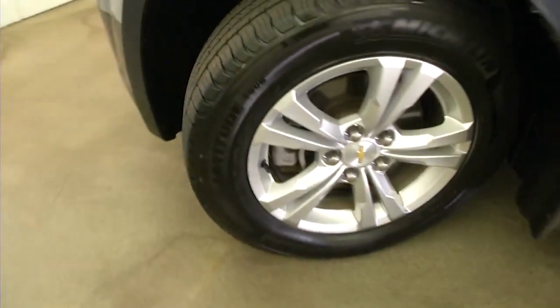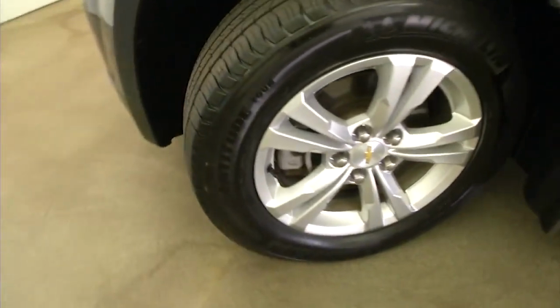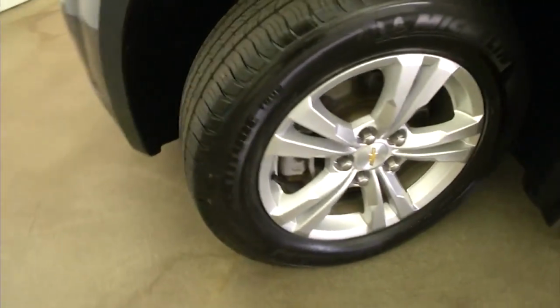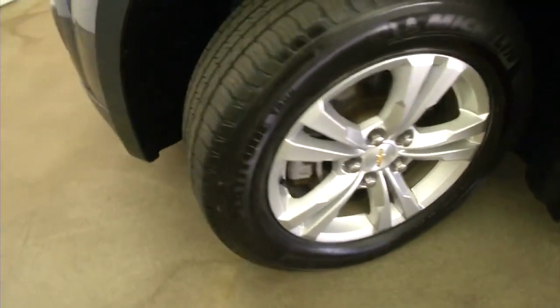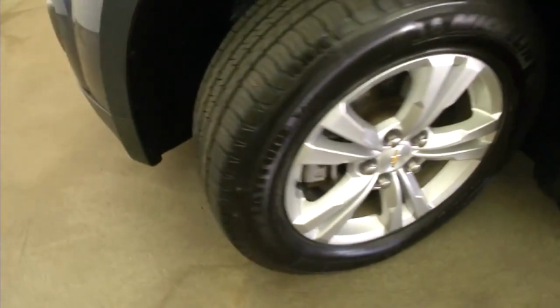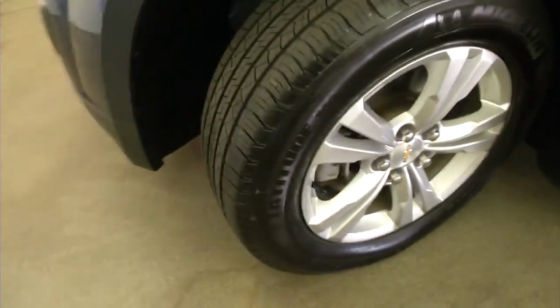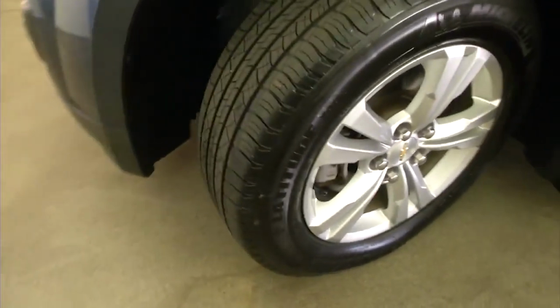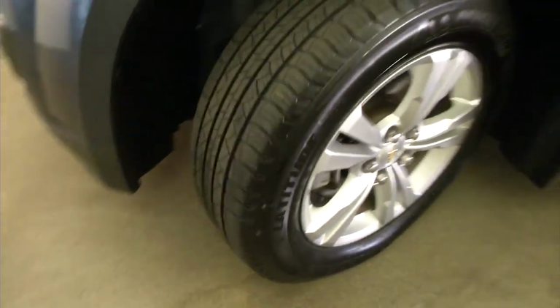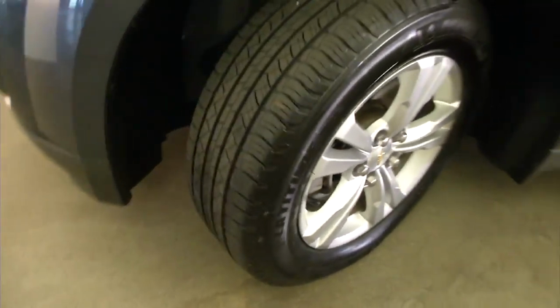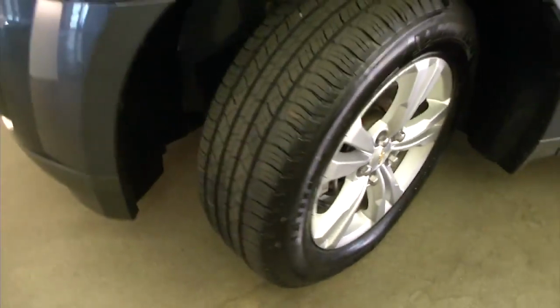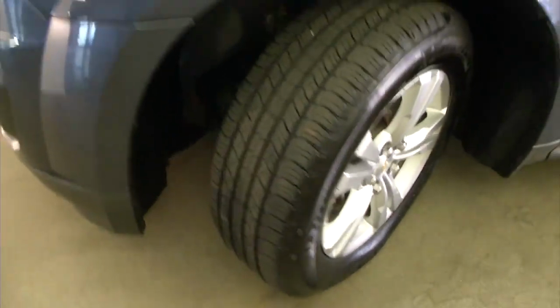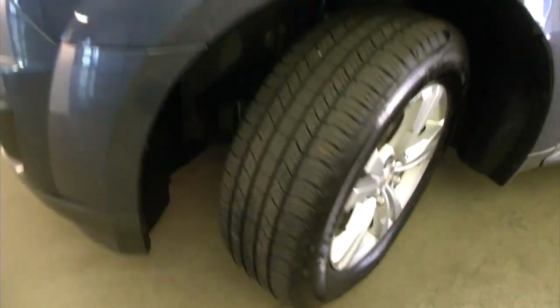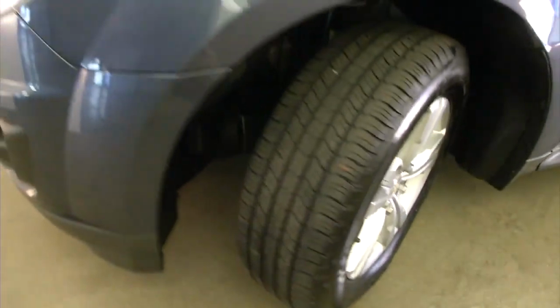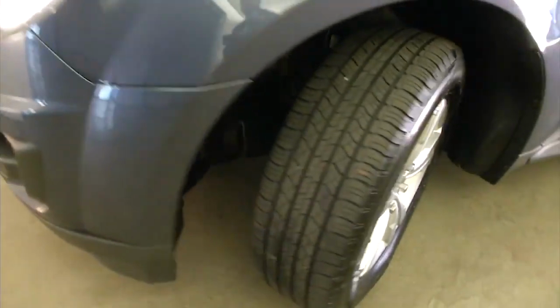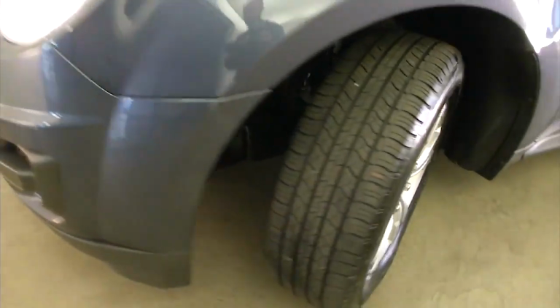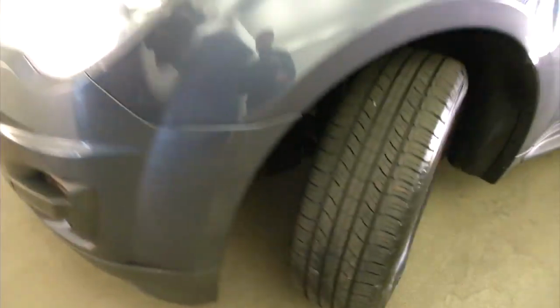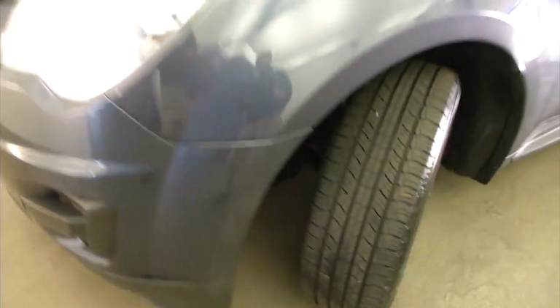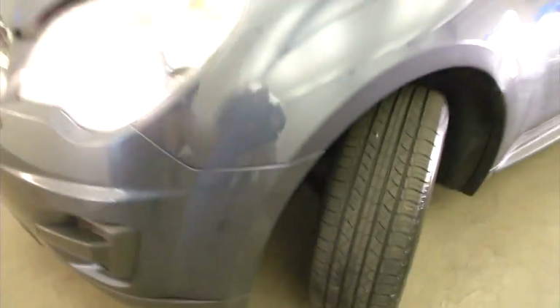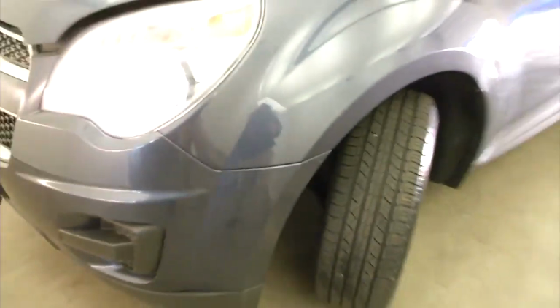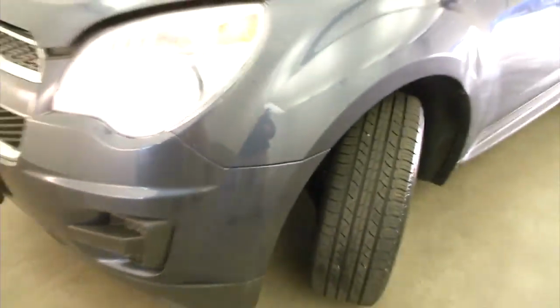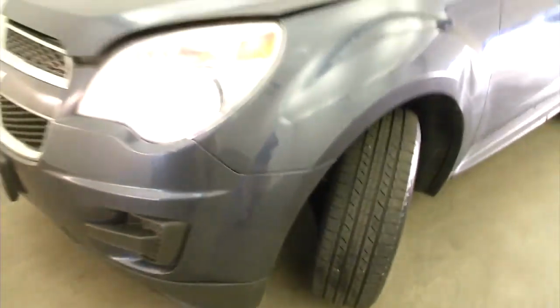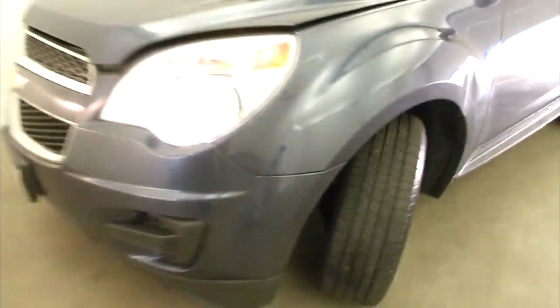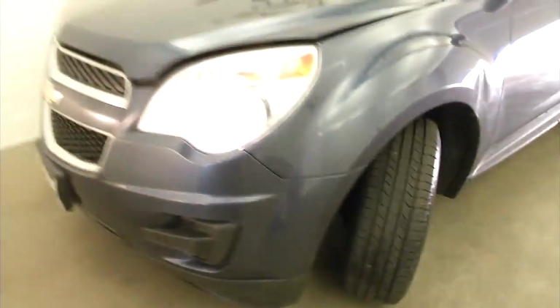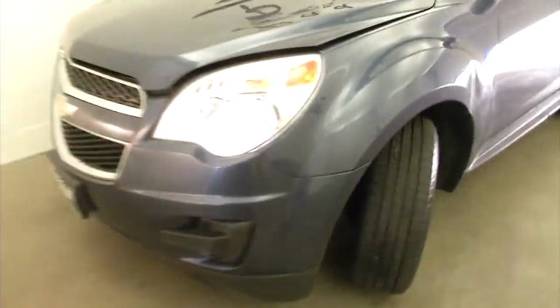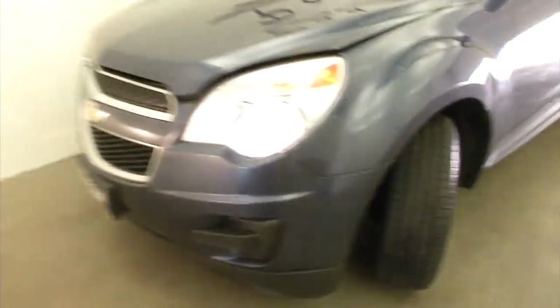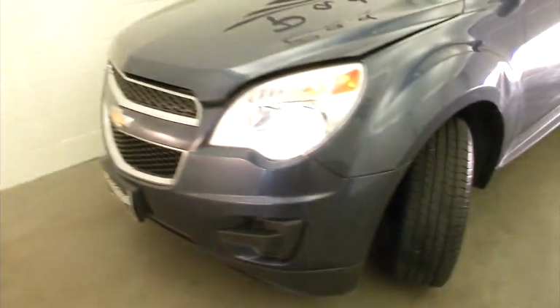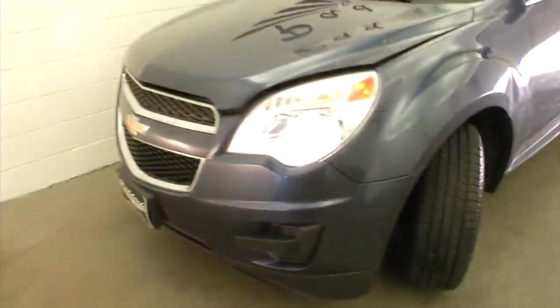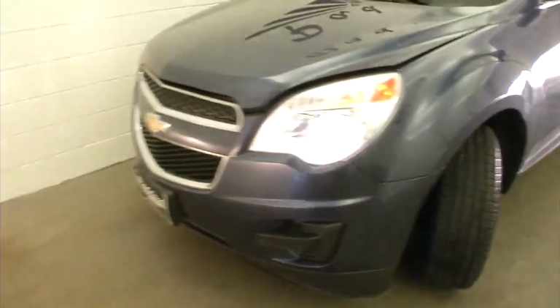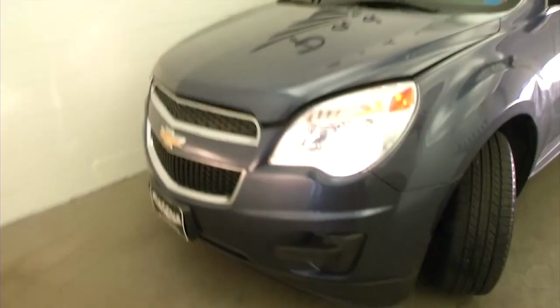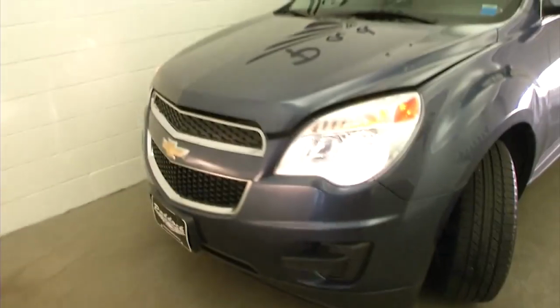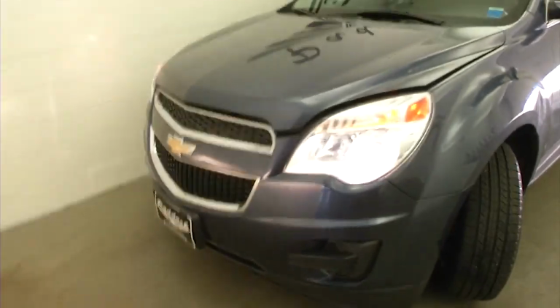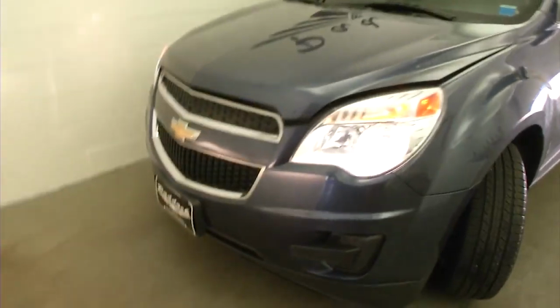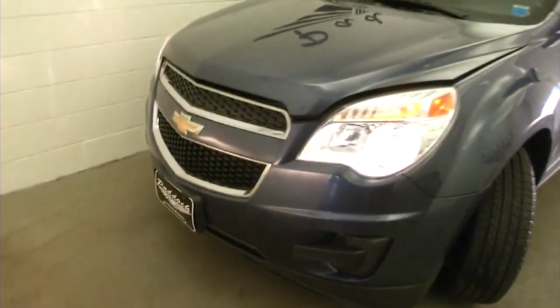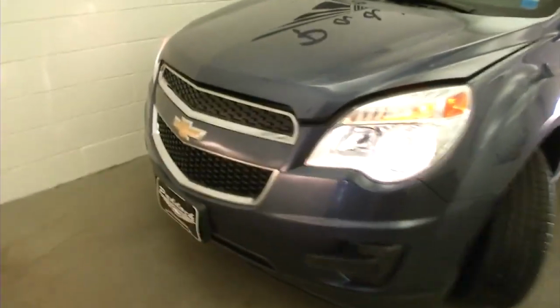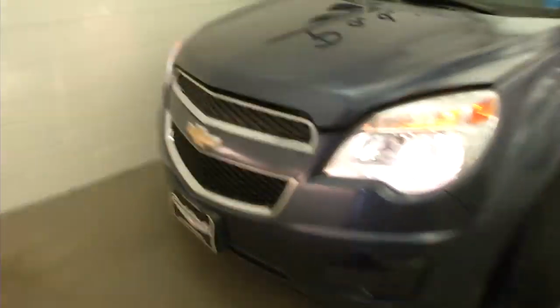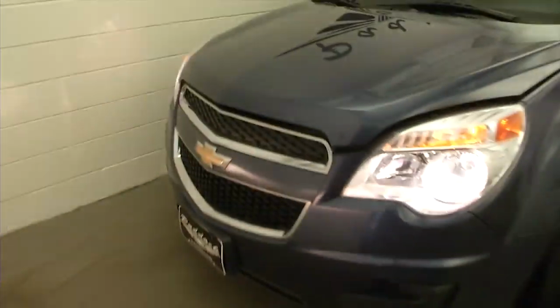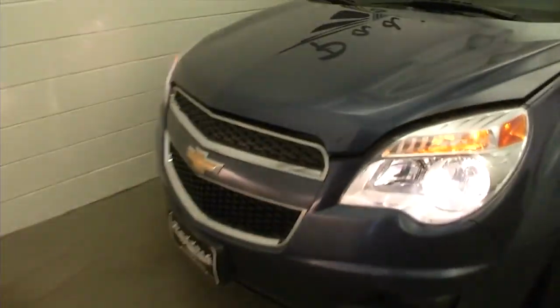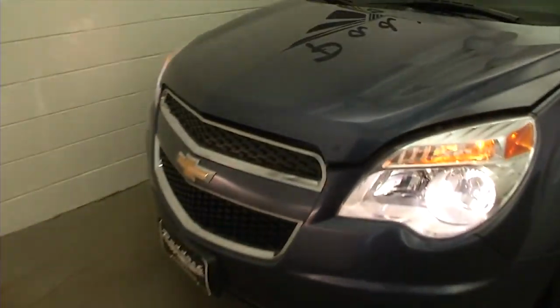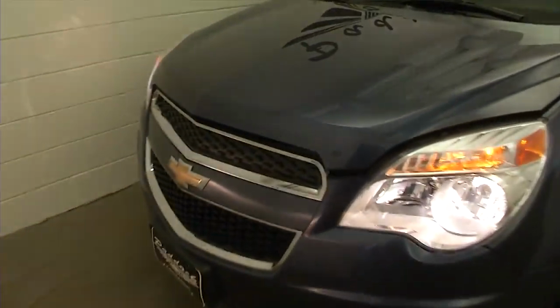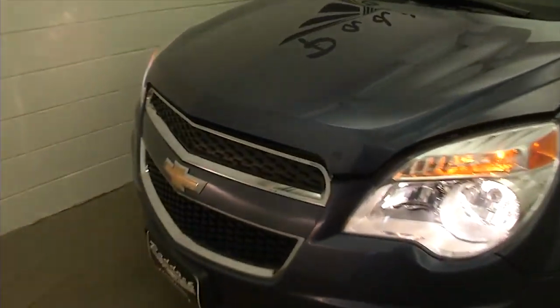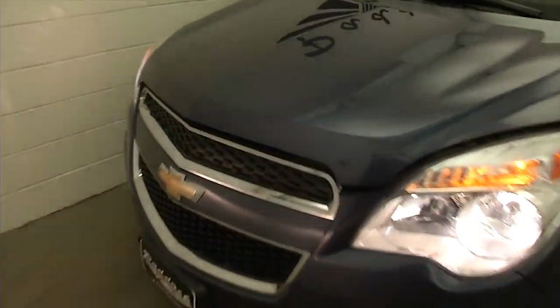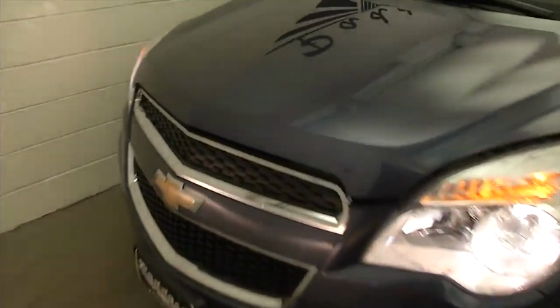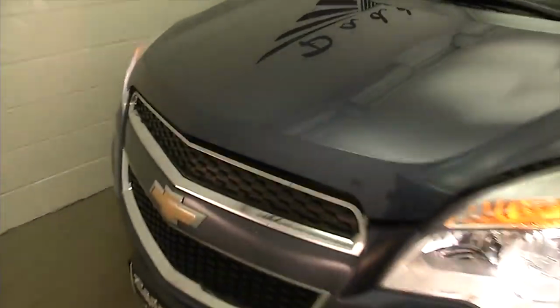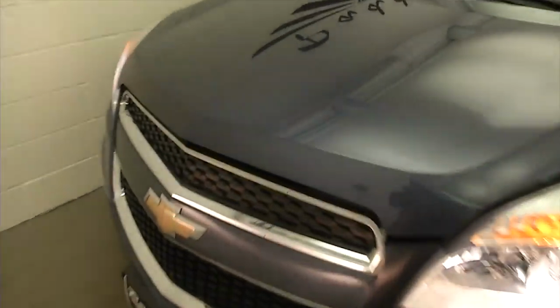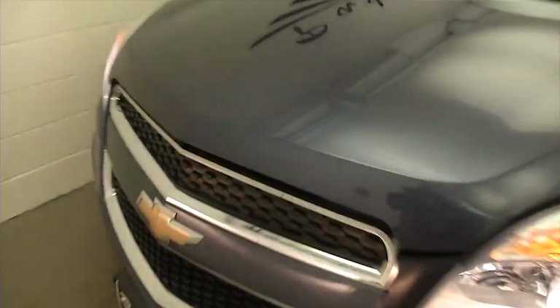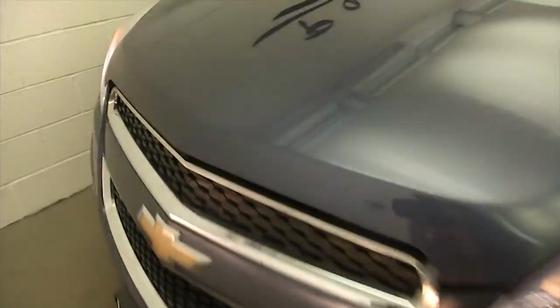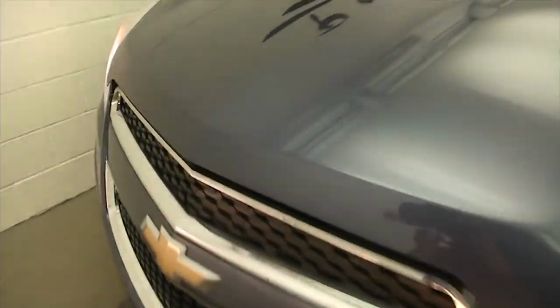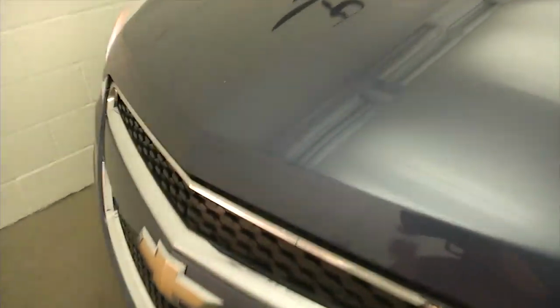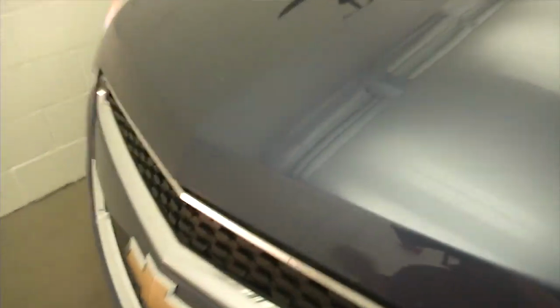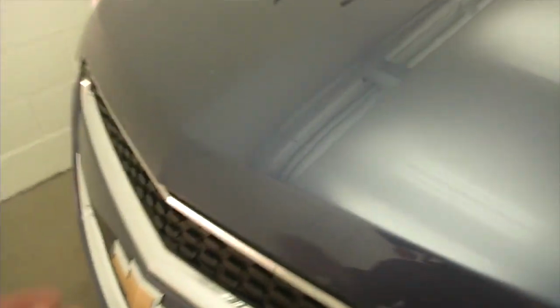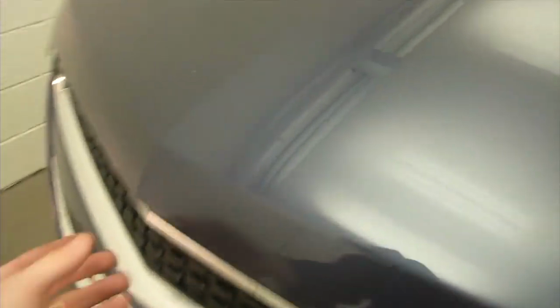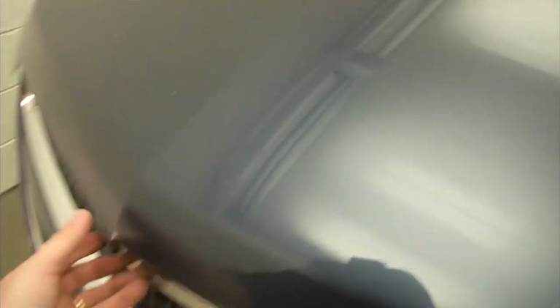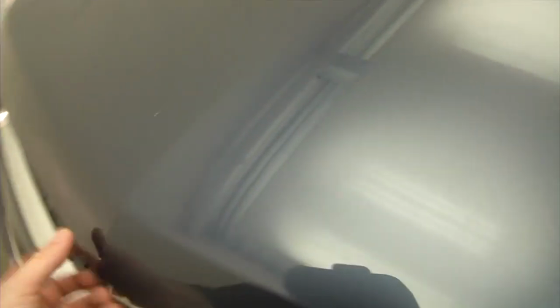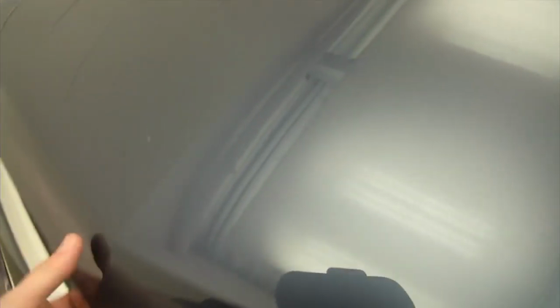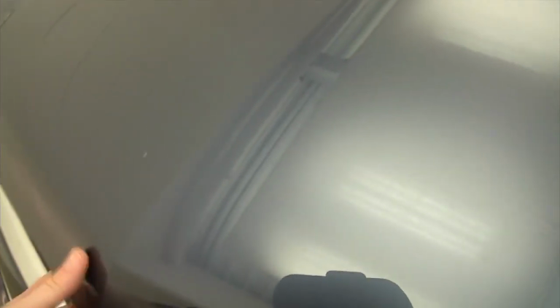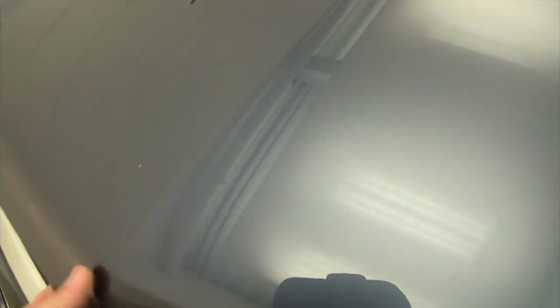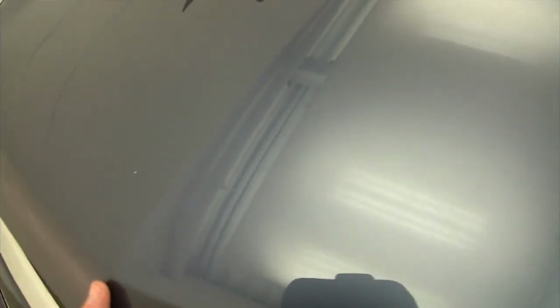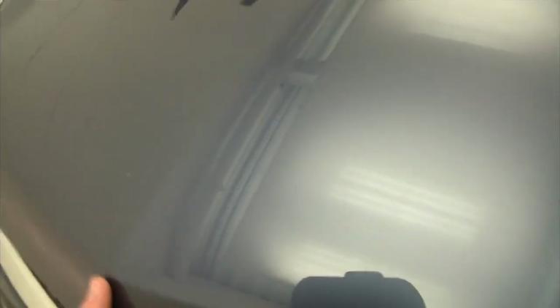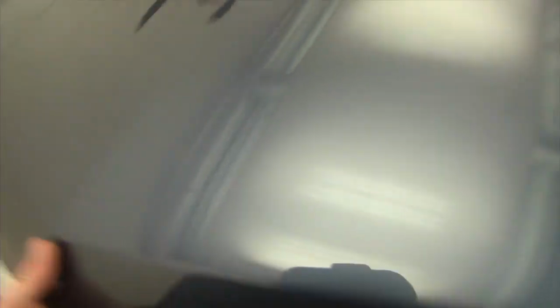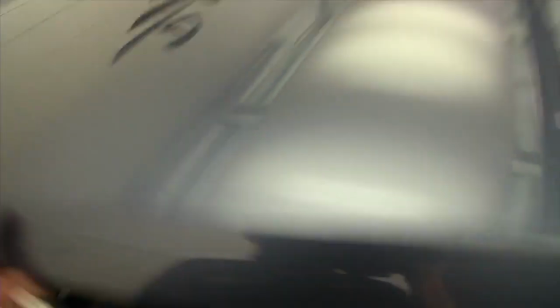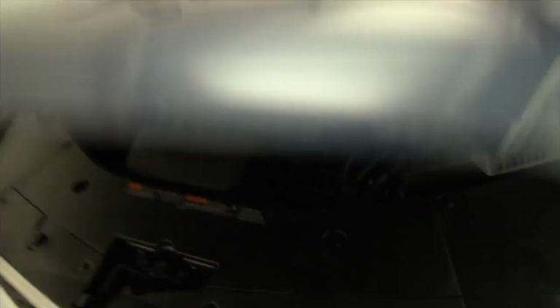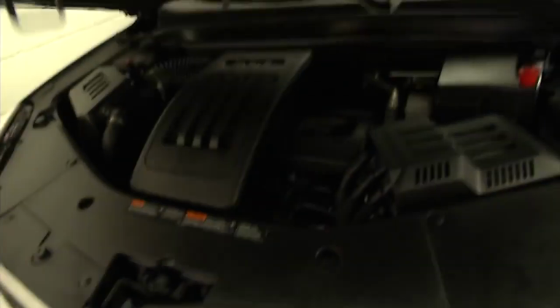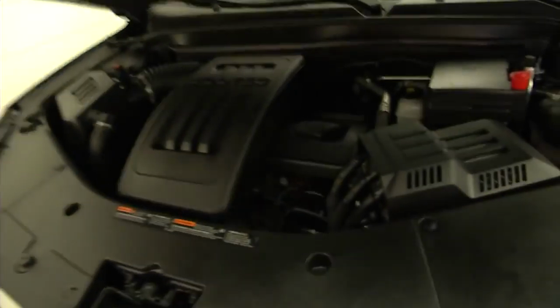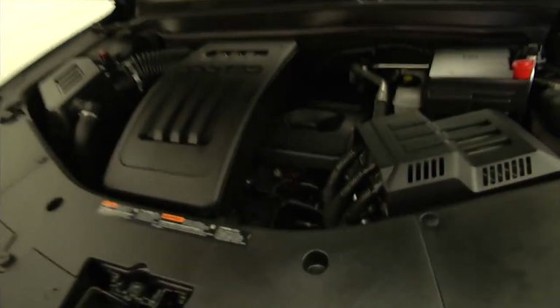Beautiful aluminum alloy wheels, terrific exterior paint job — looking real good.